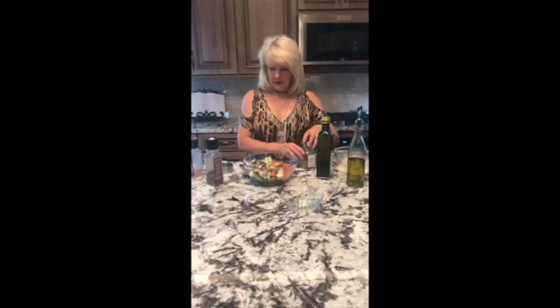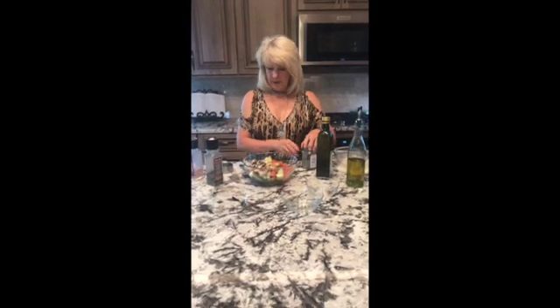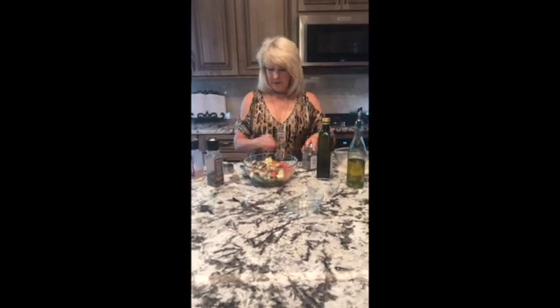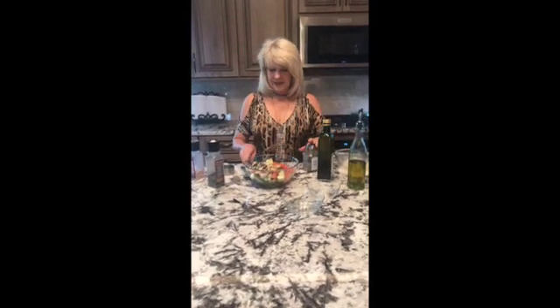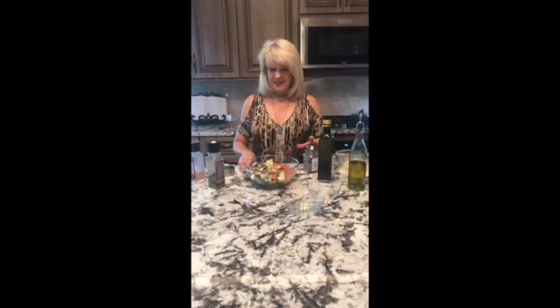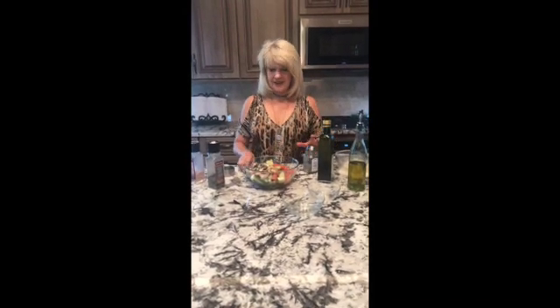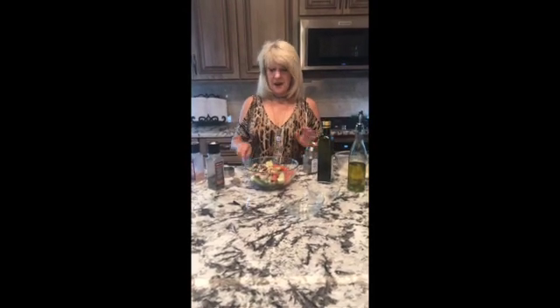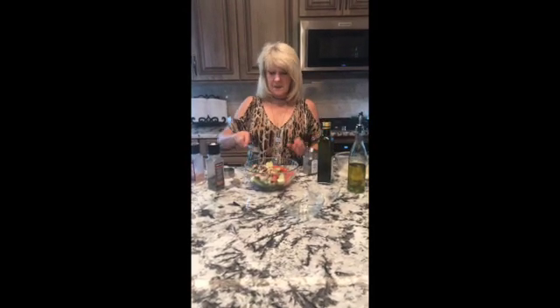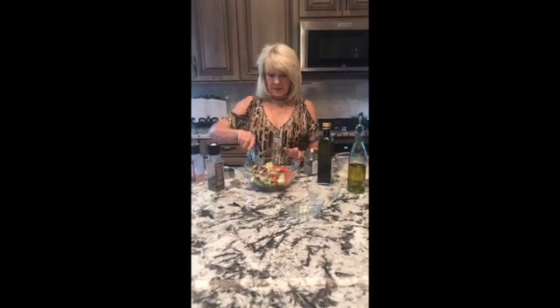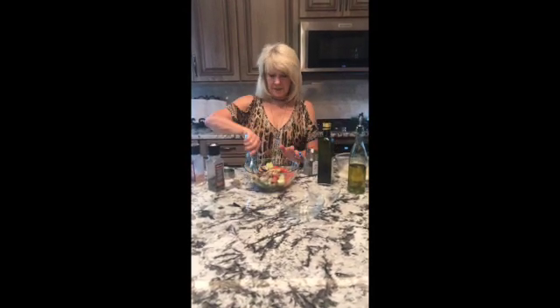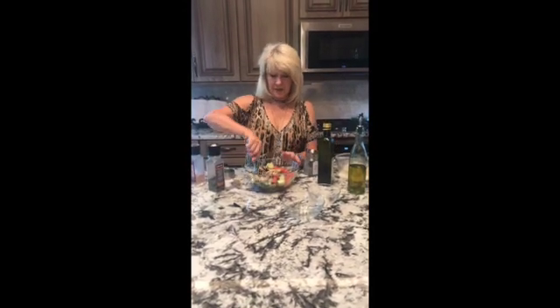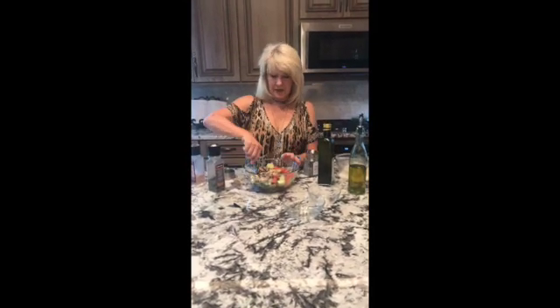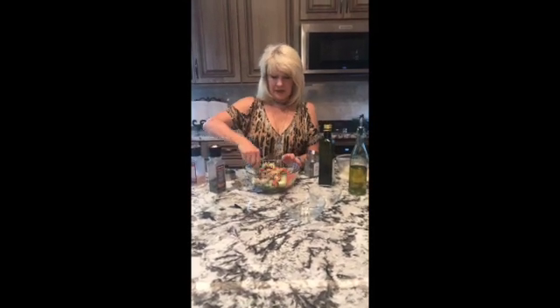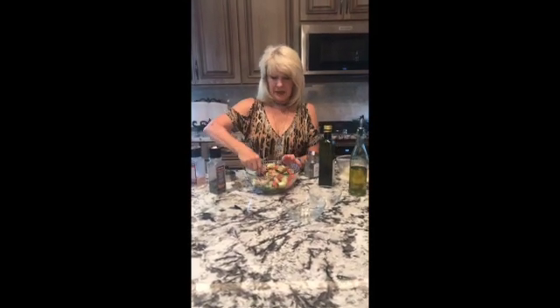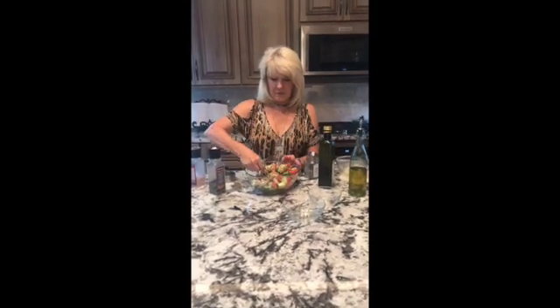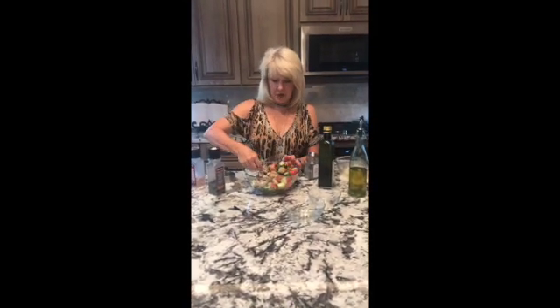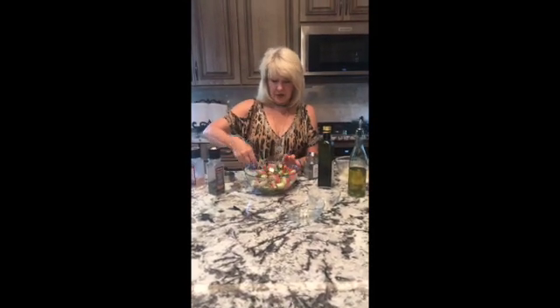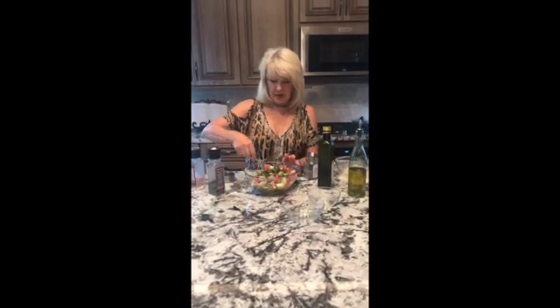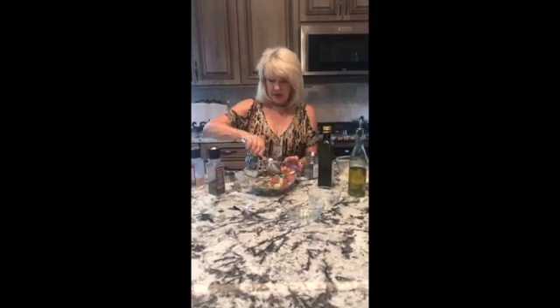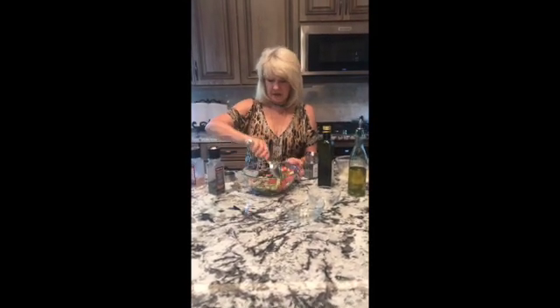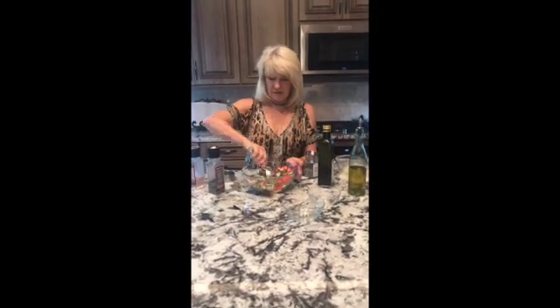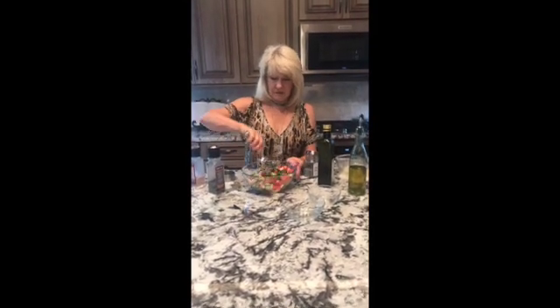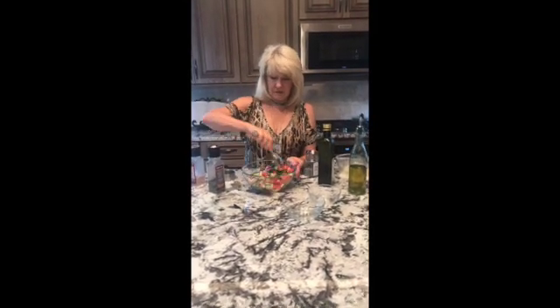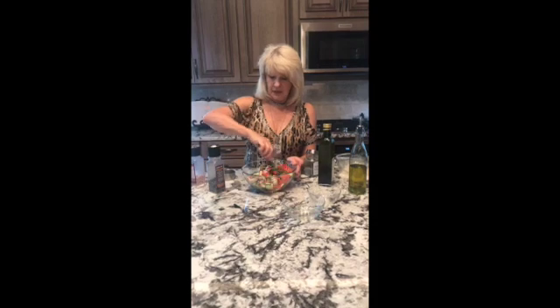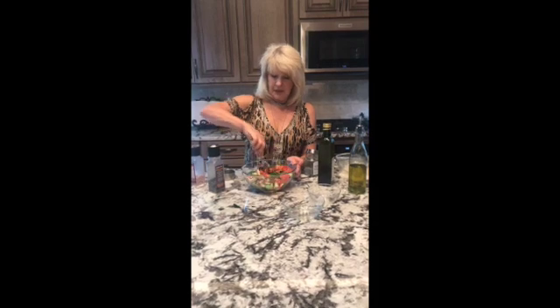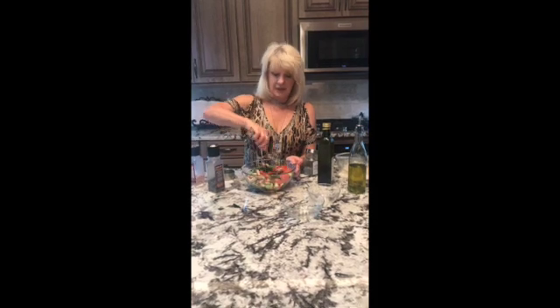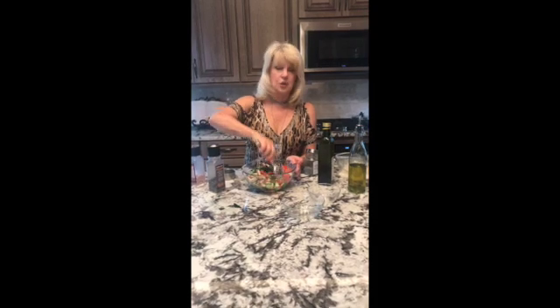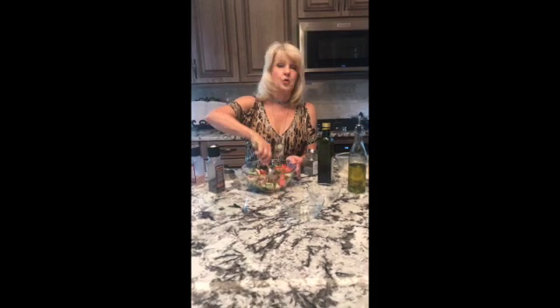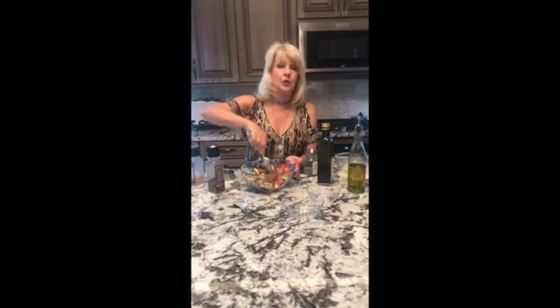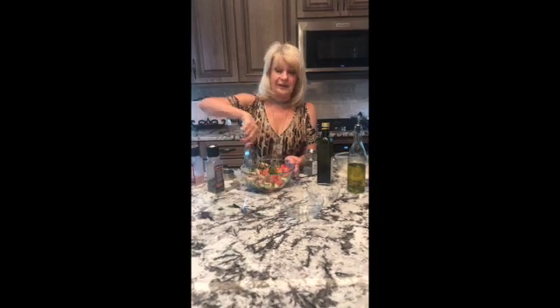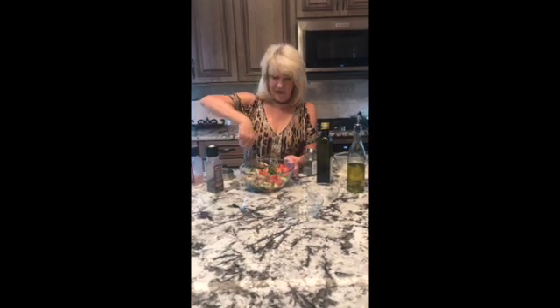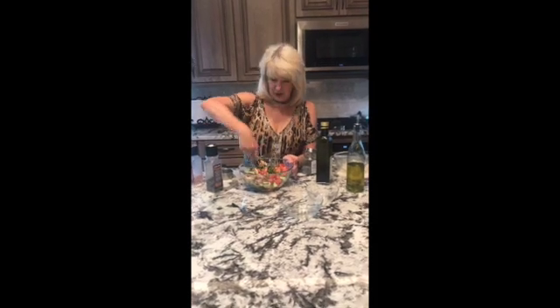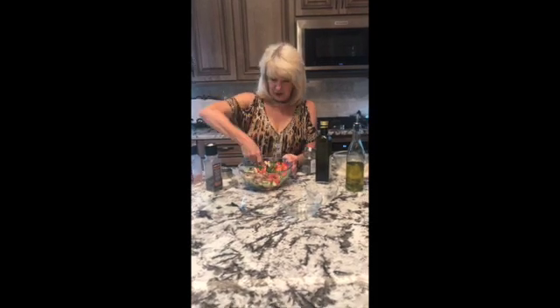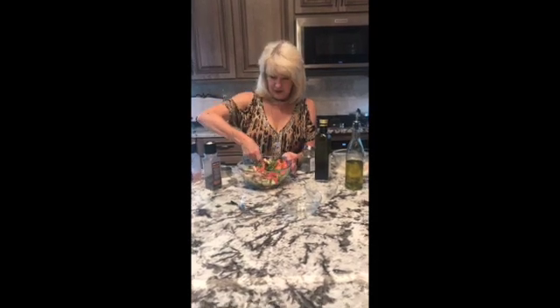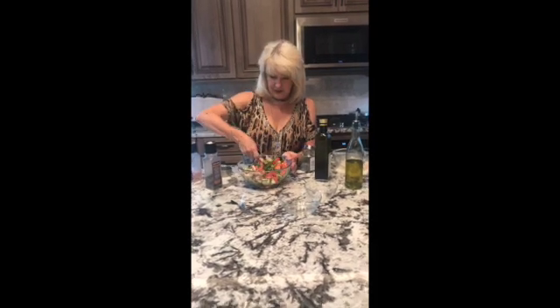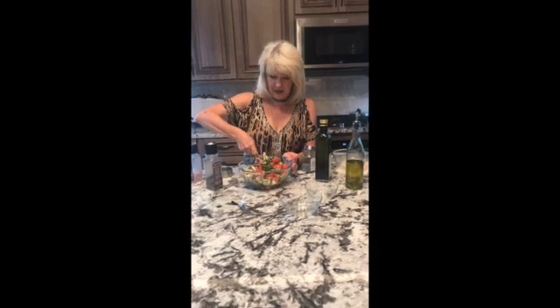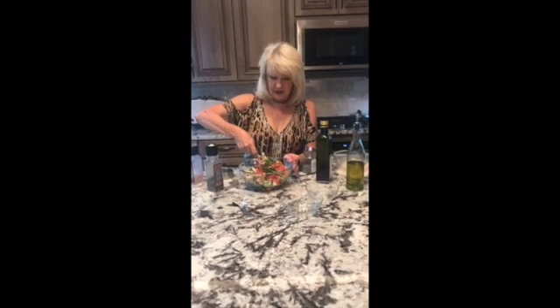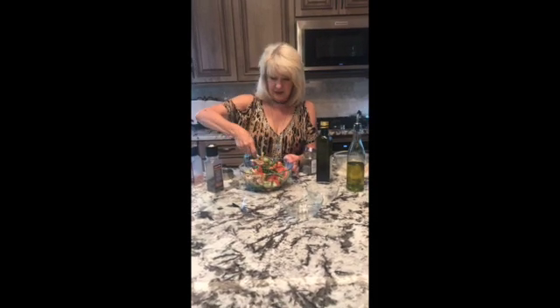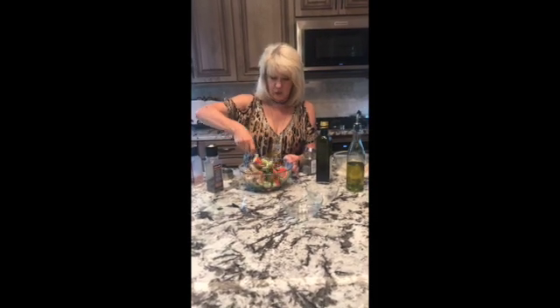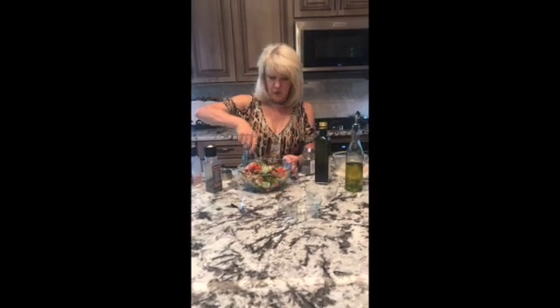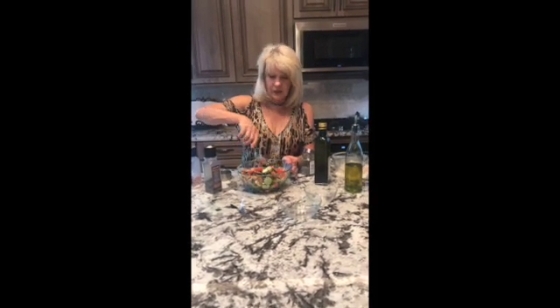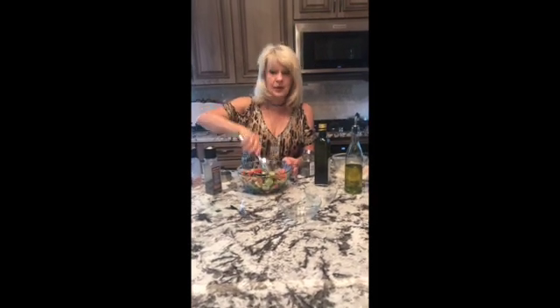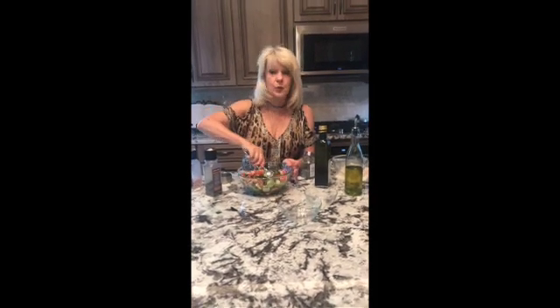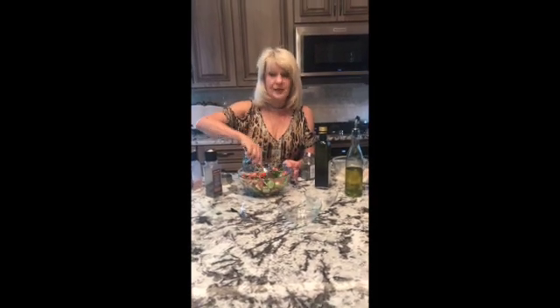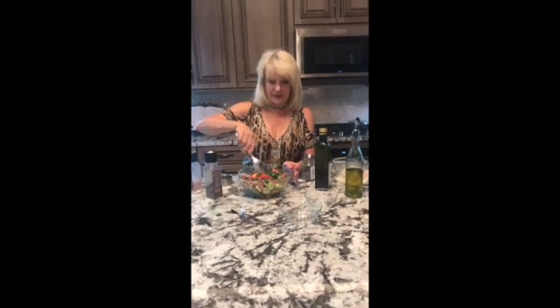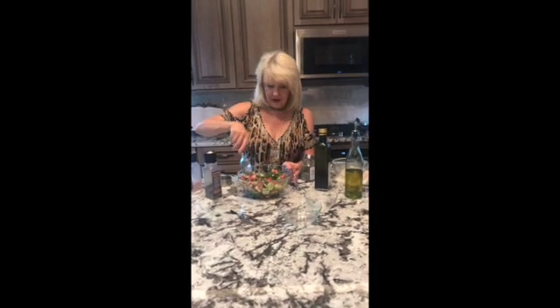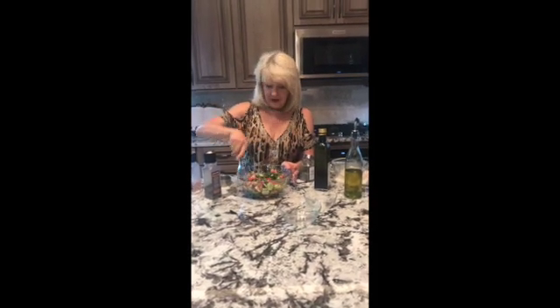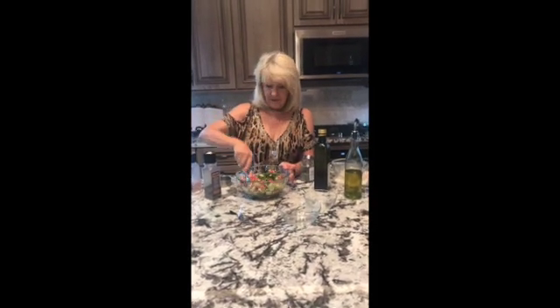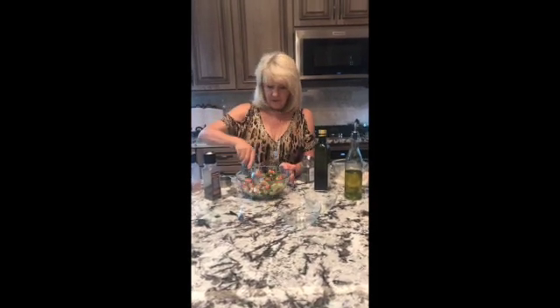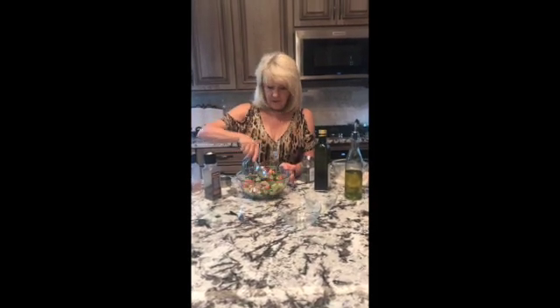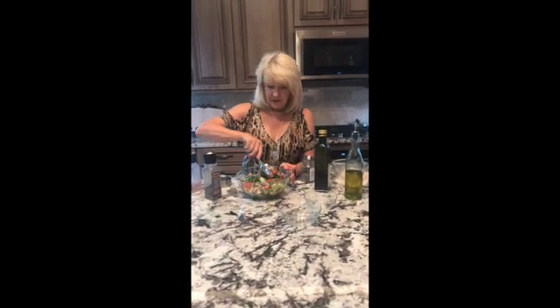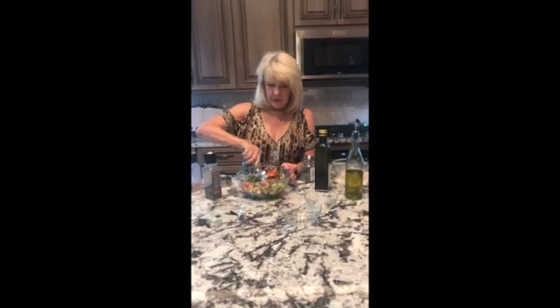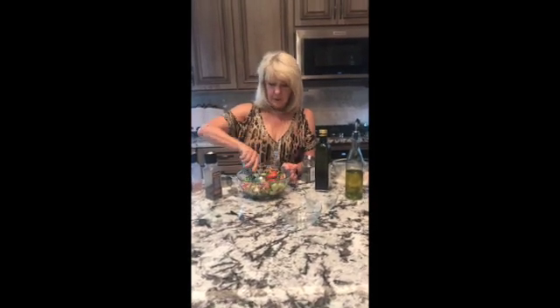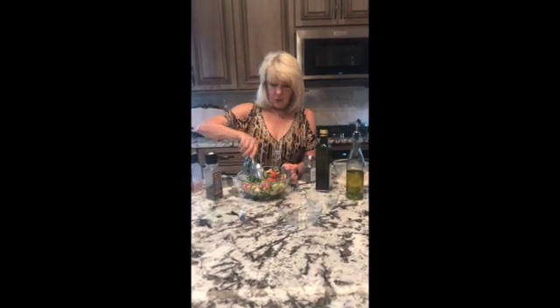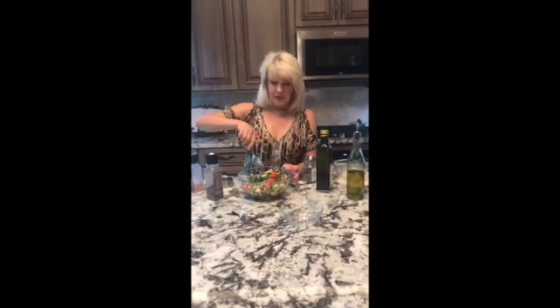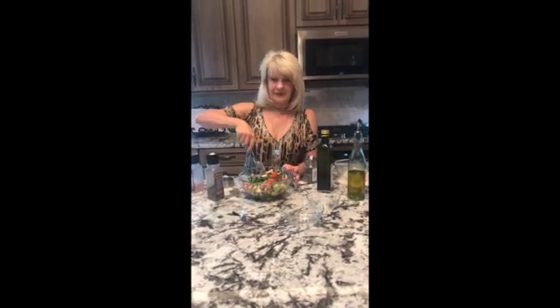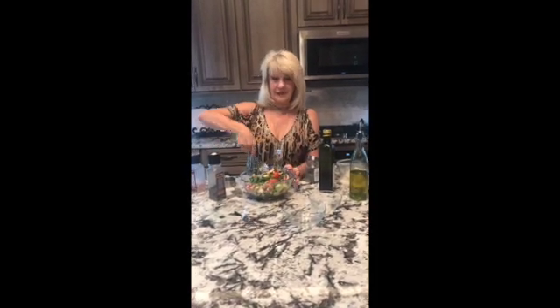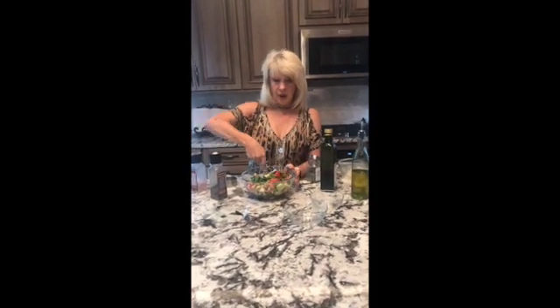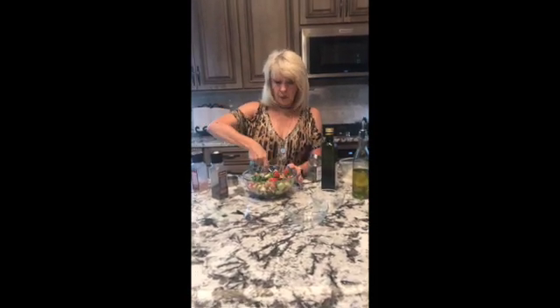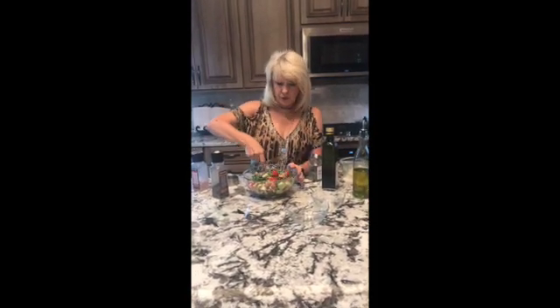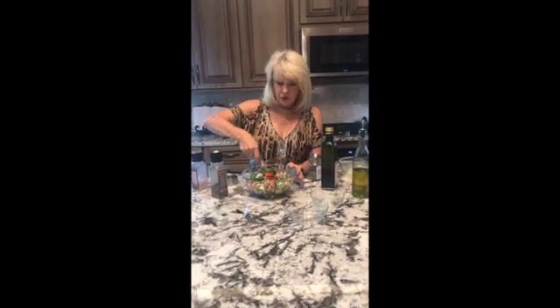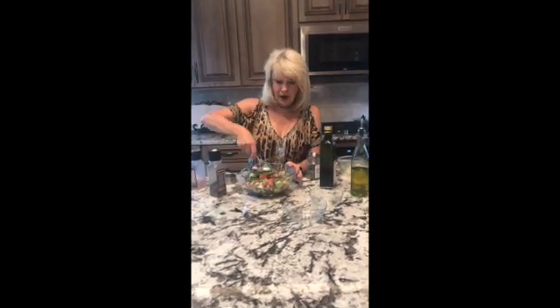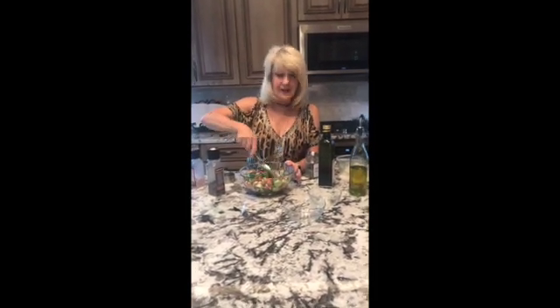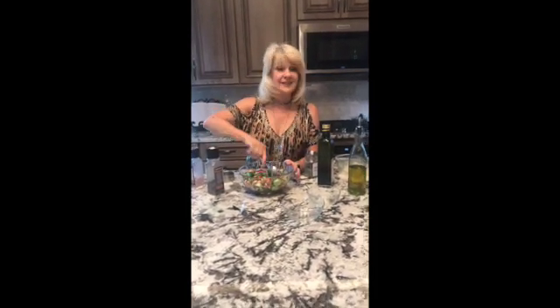Mix it up, let it marinate. It's a great vegetable salad and a really quick summer one. I hope you try it.